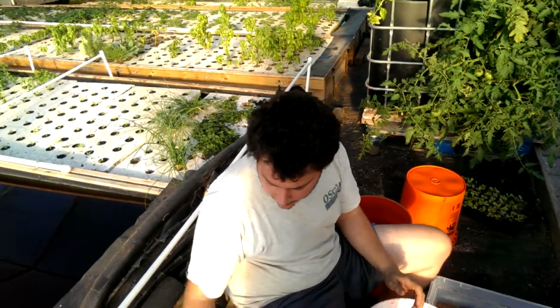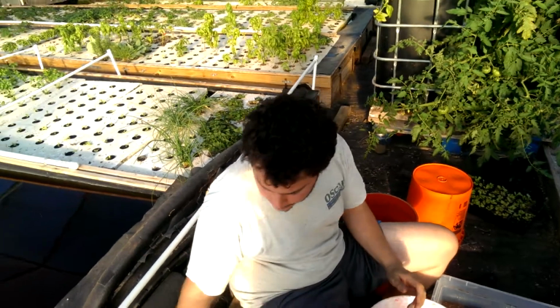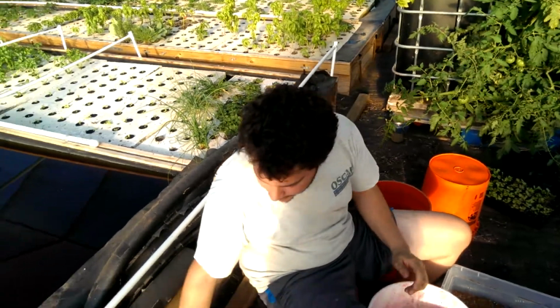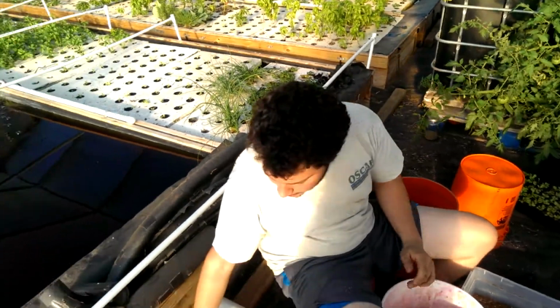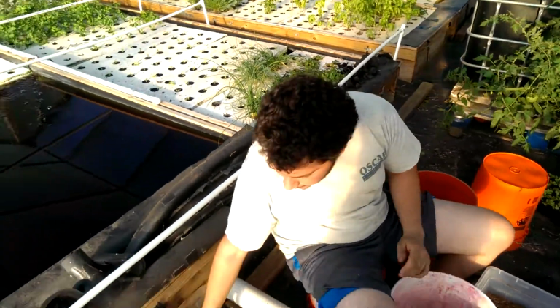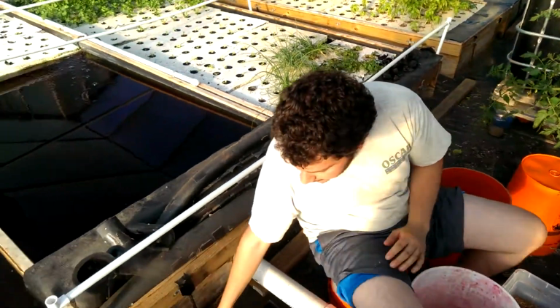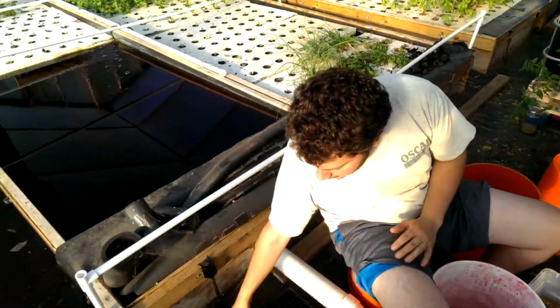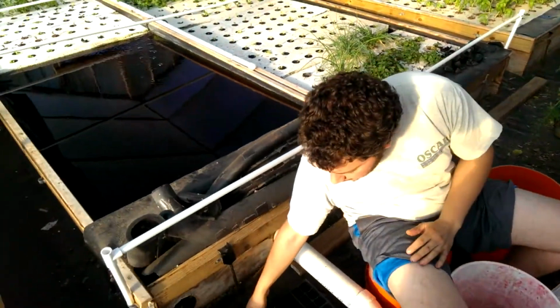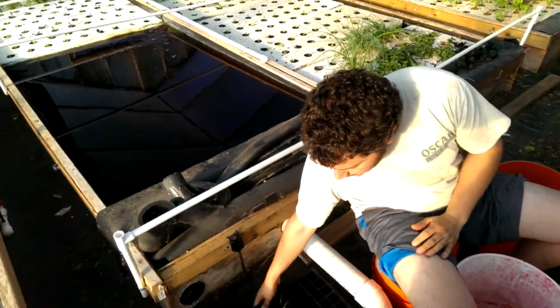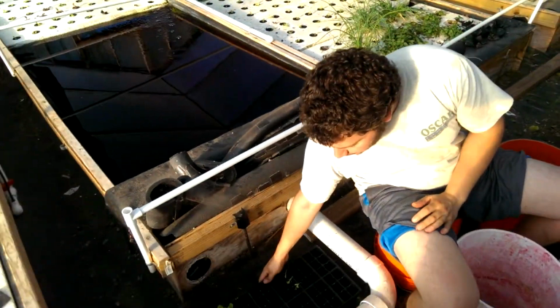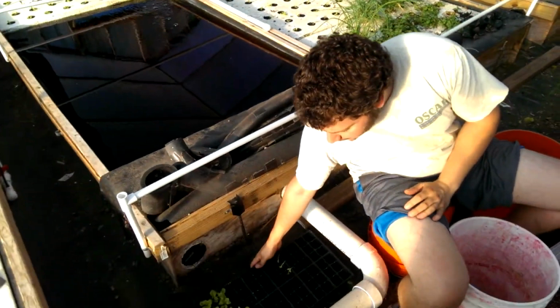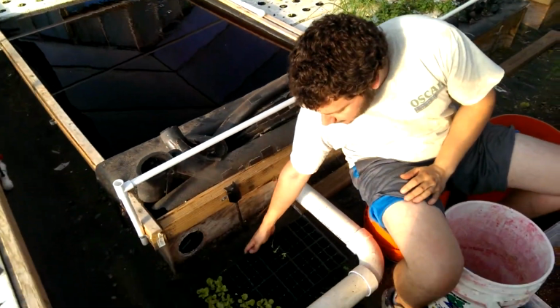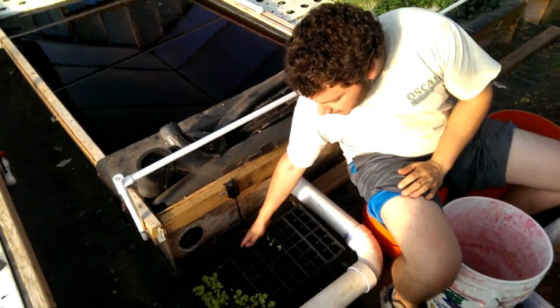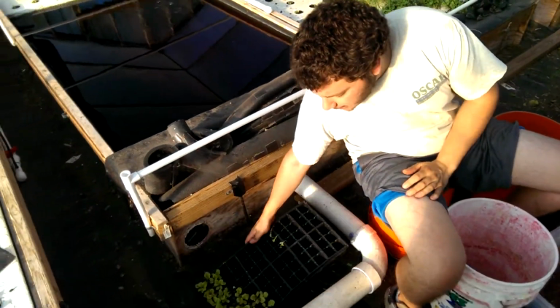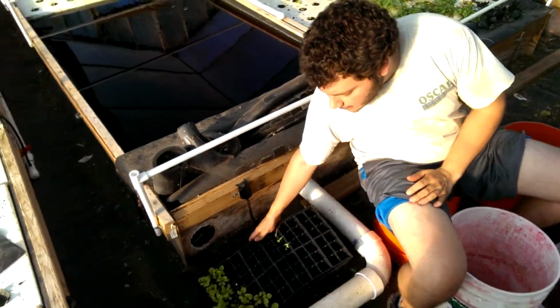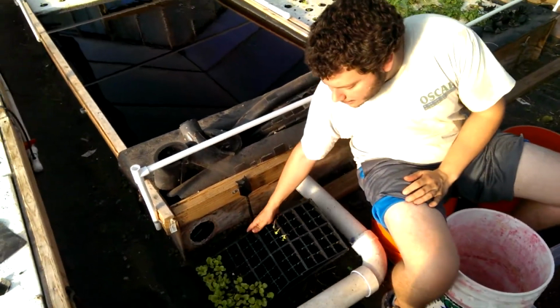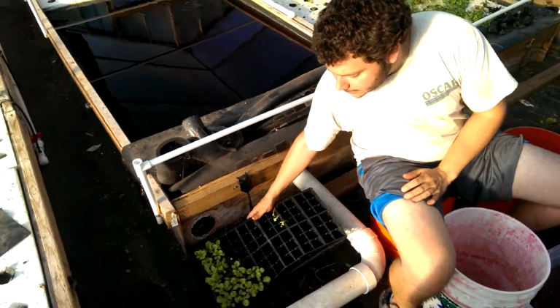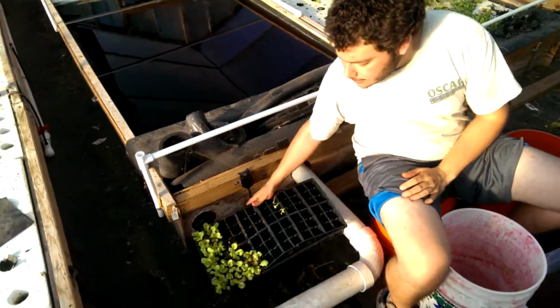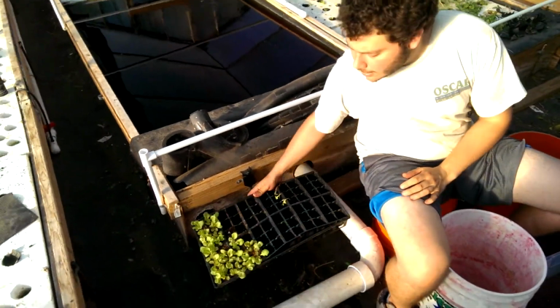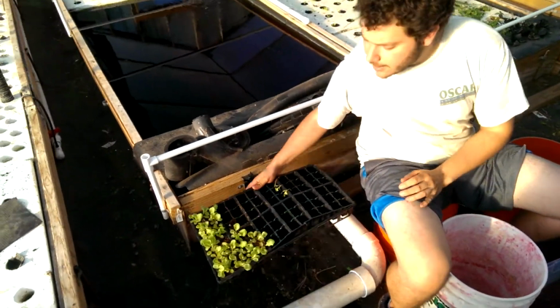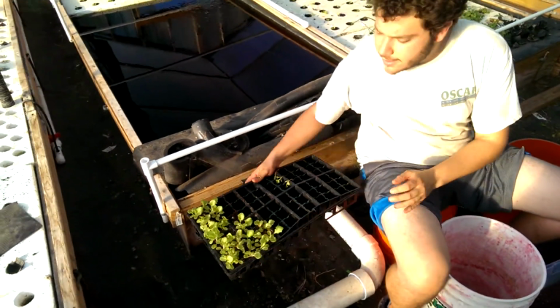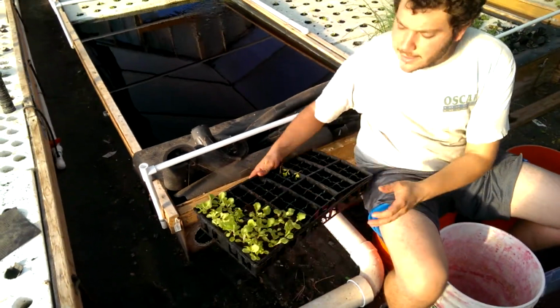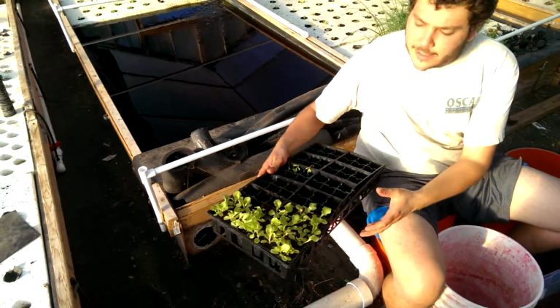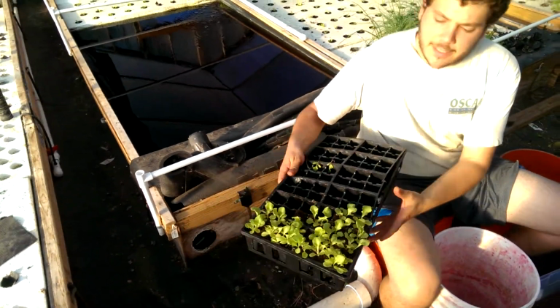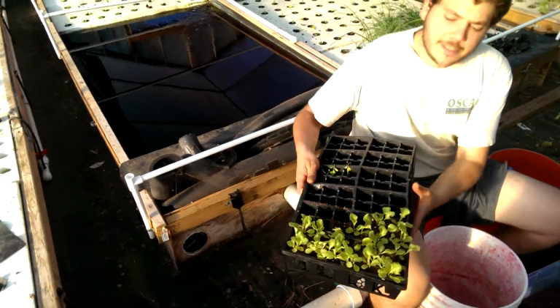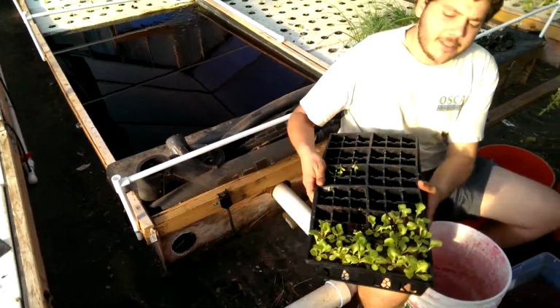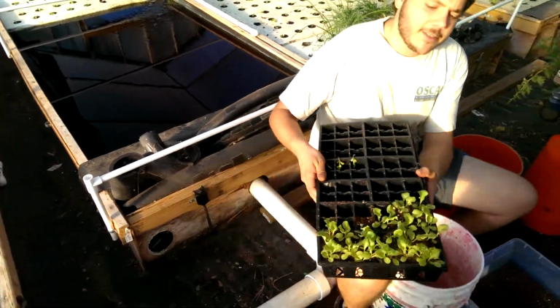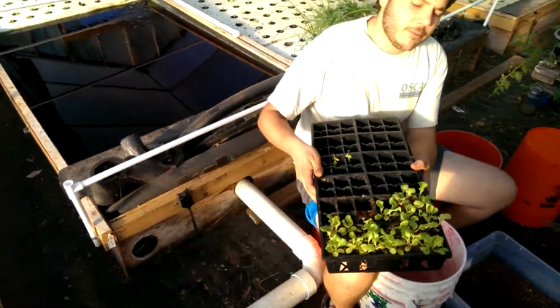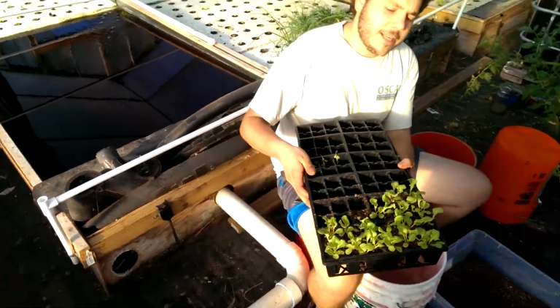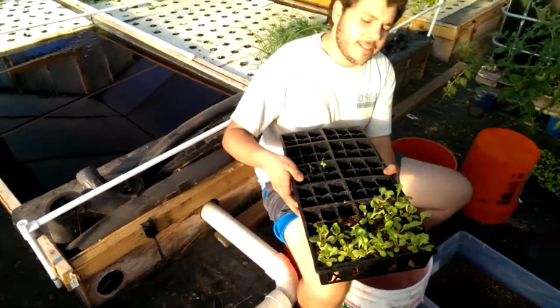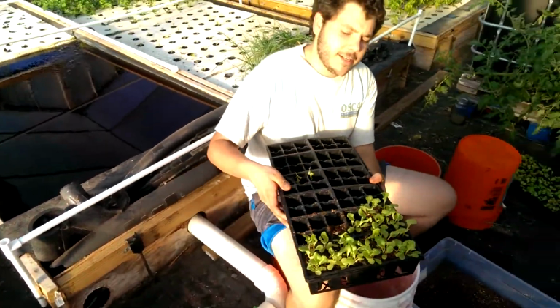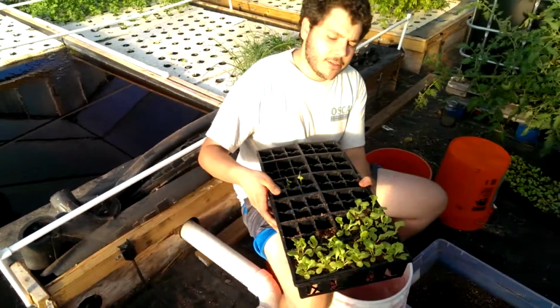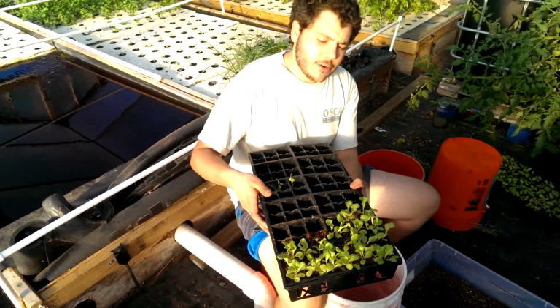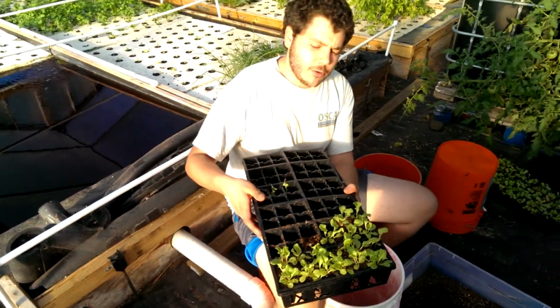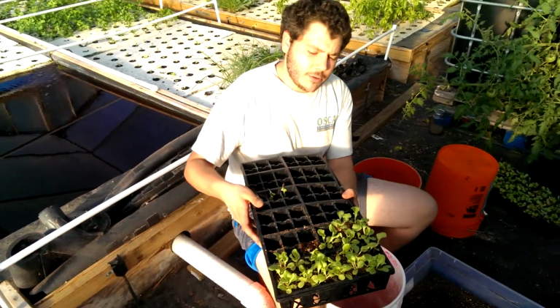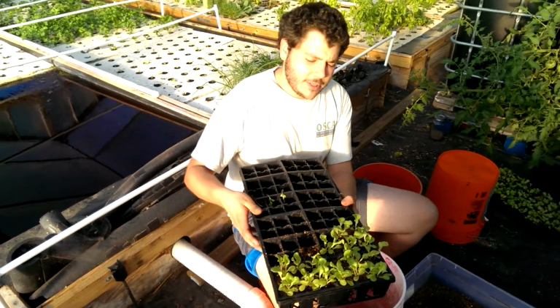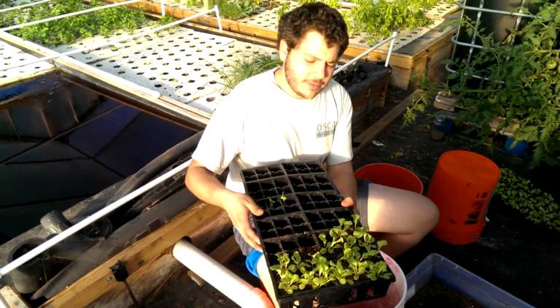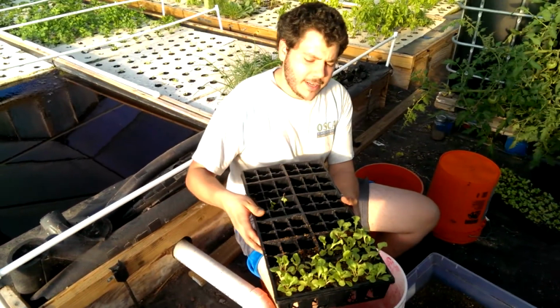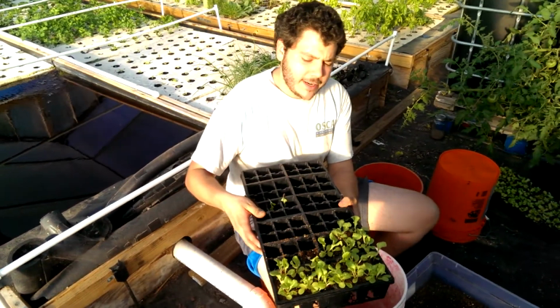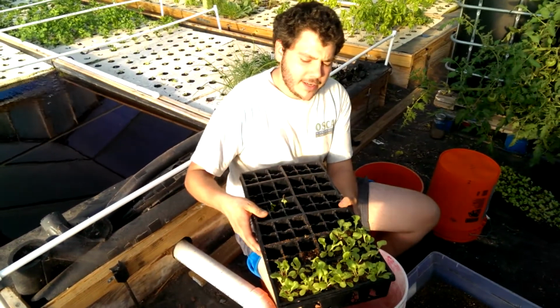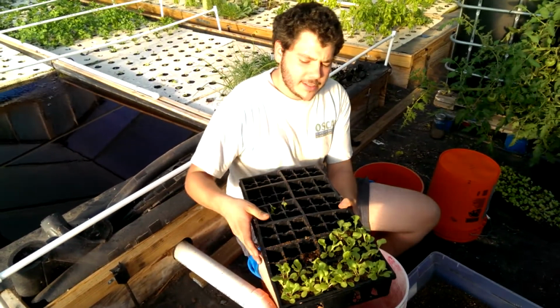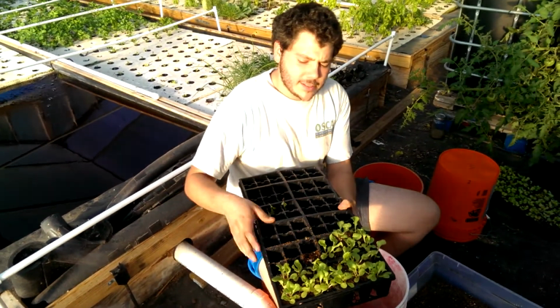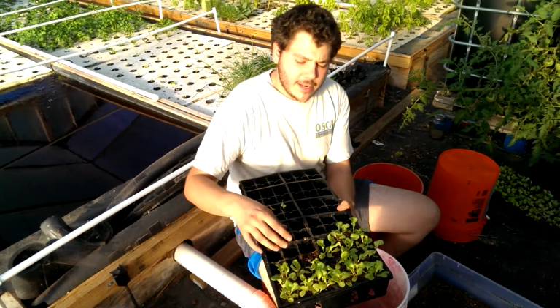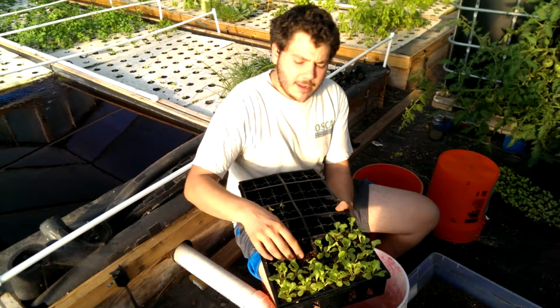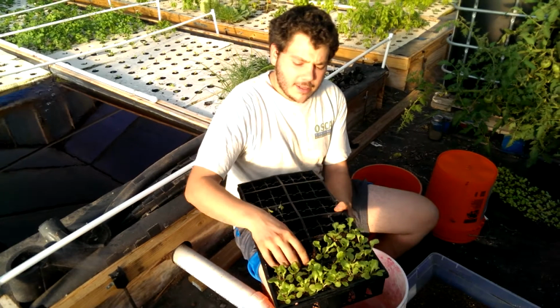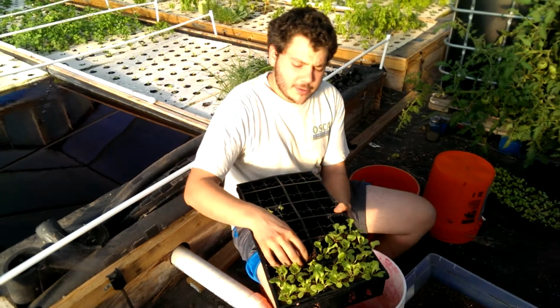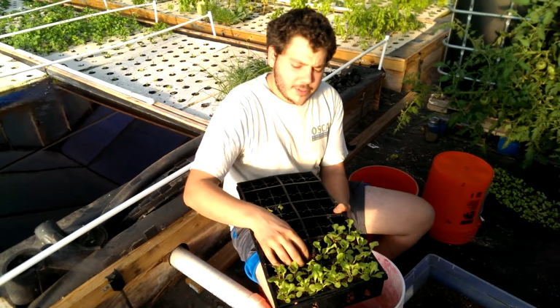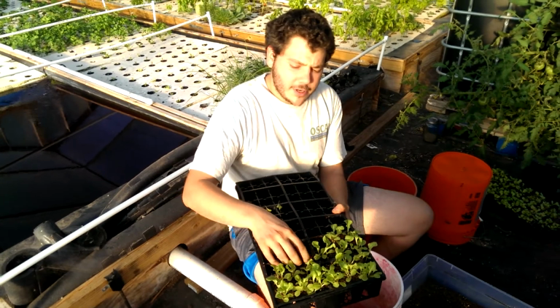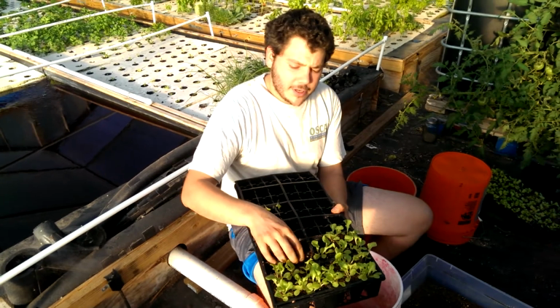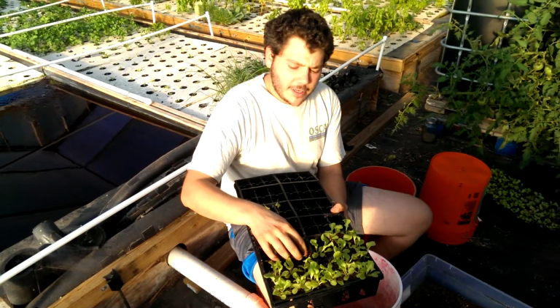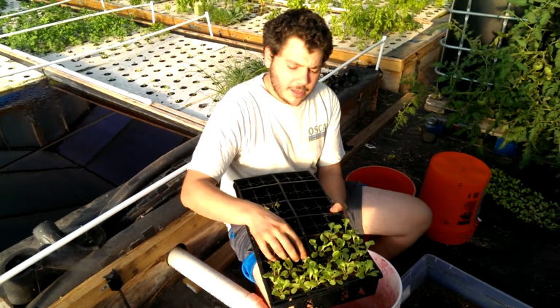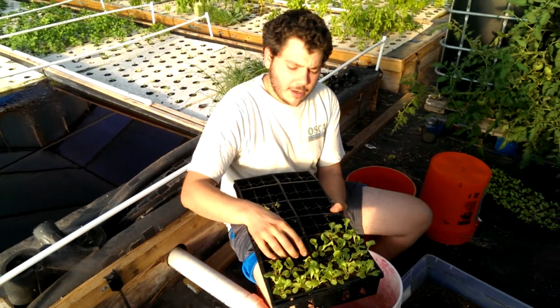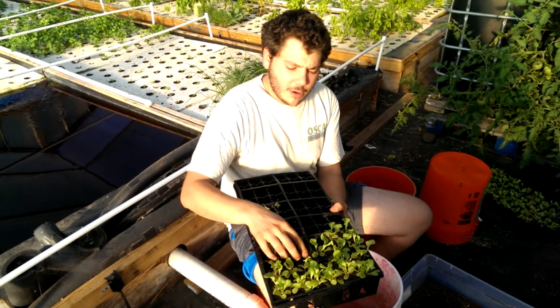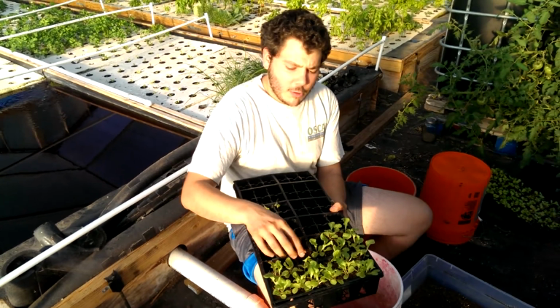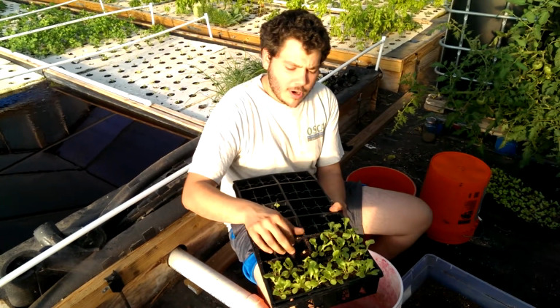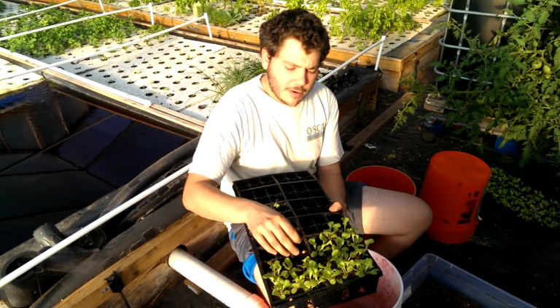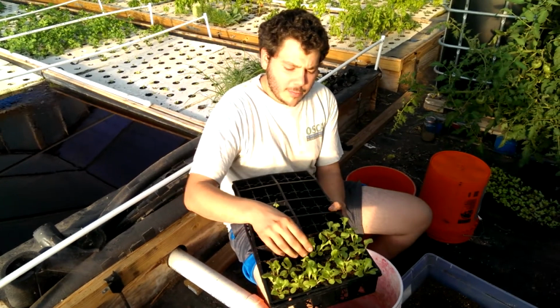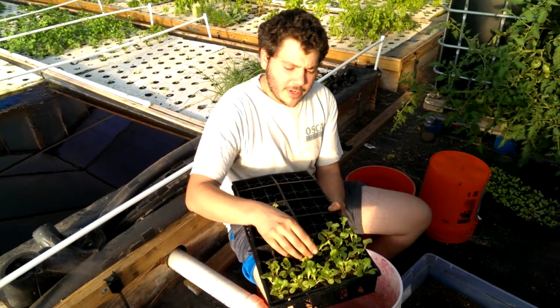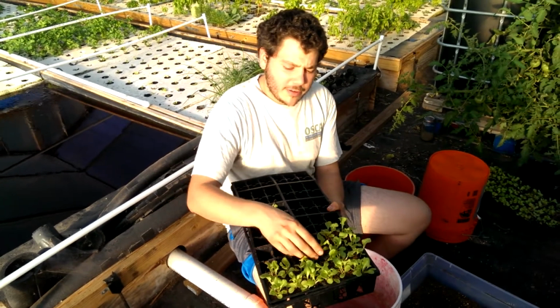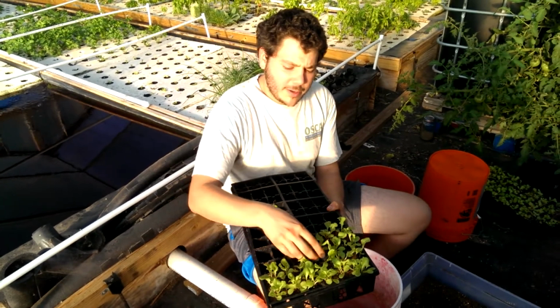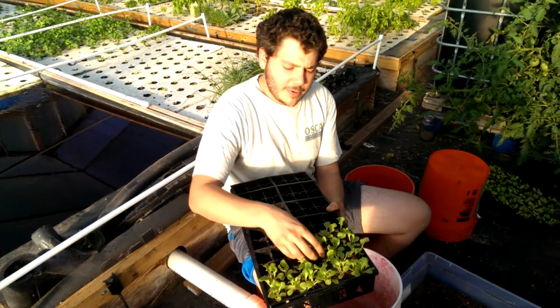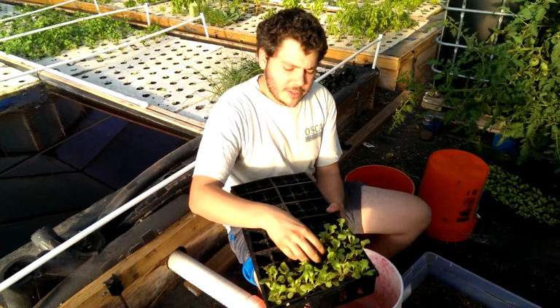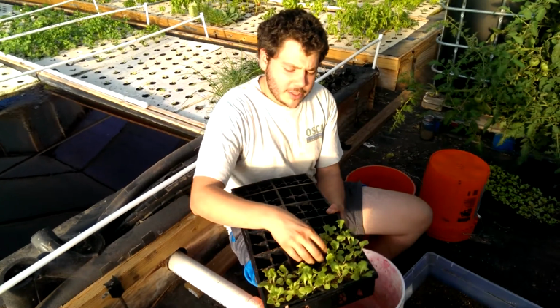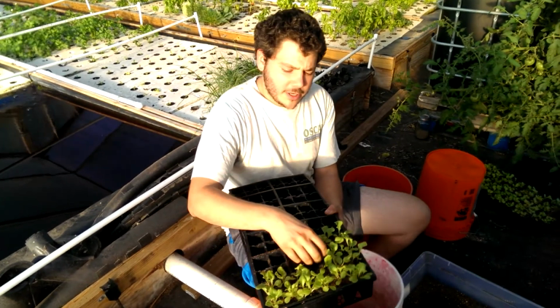So over here we've got our seedlings. This is a red sales oak leaf lettuce. They were started in a coir vermiculite mixture.